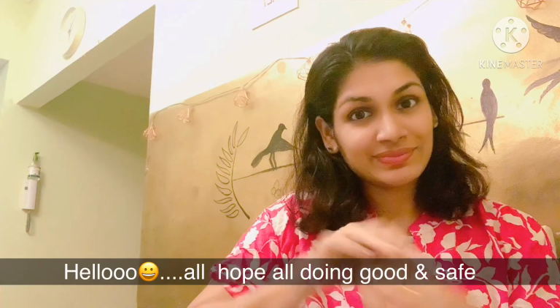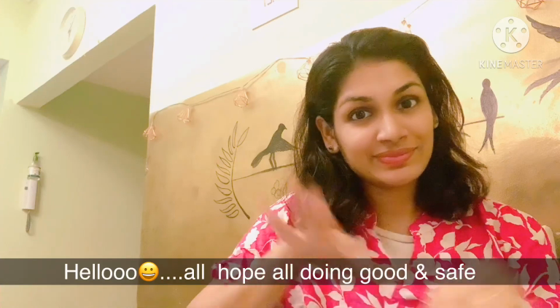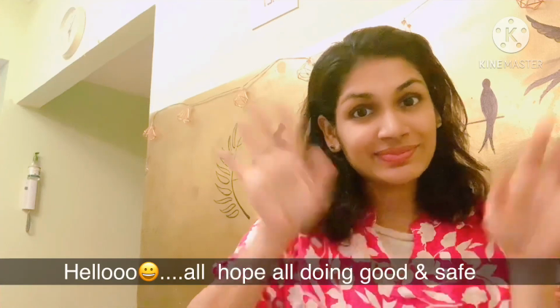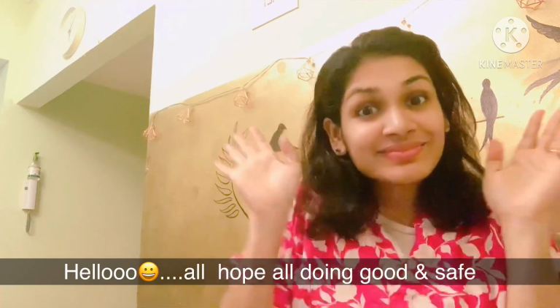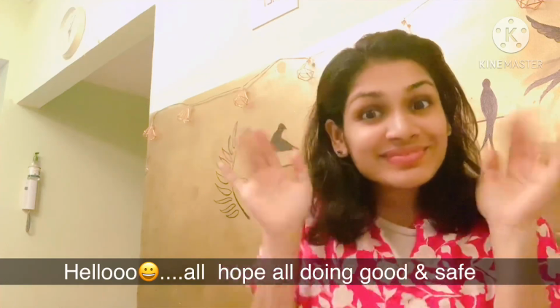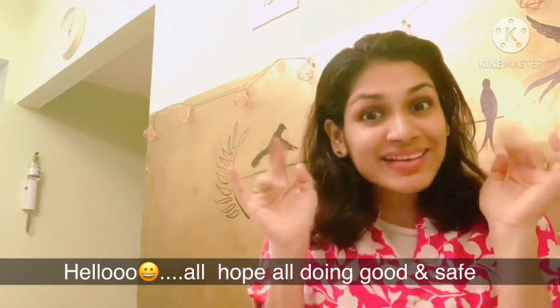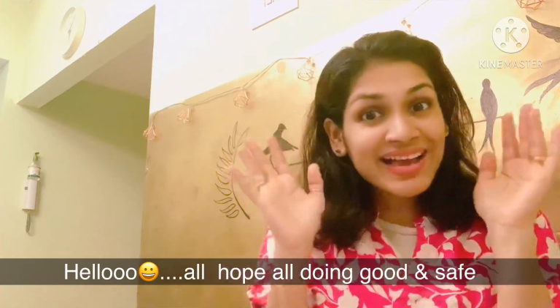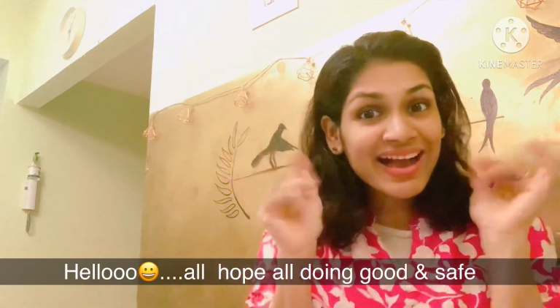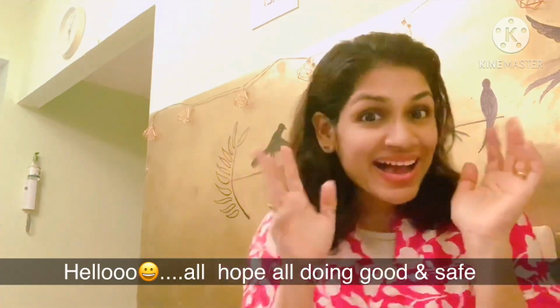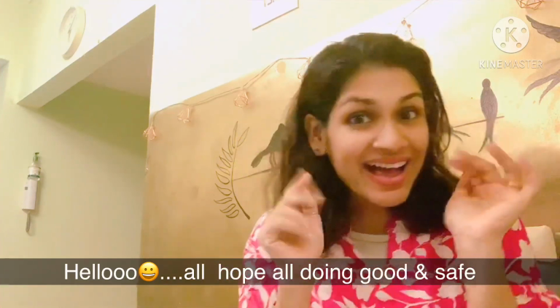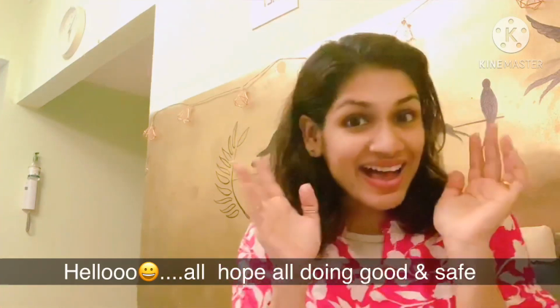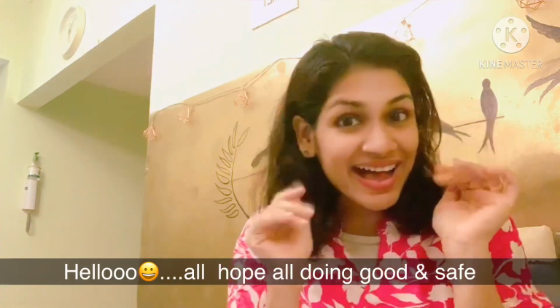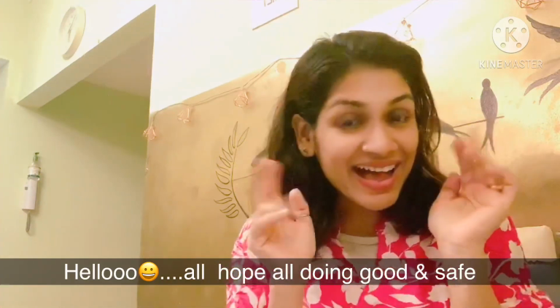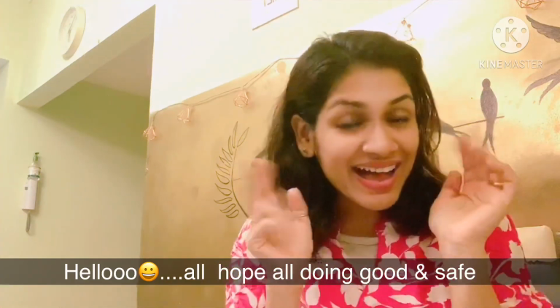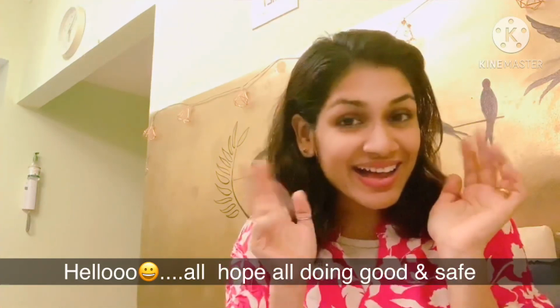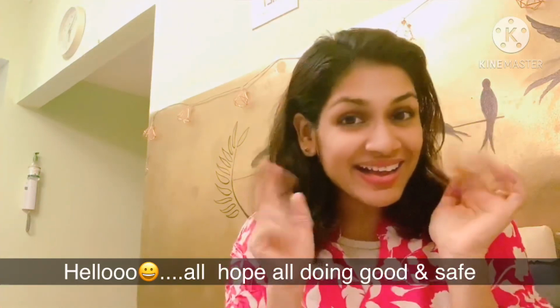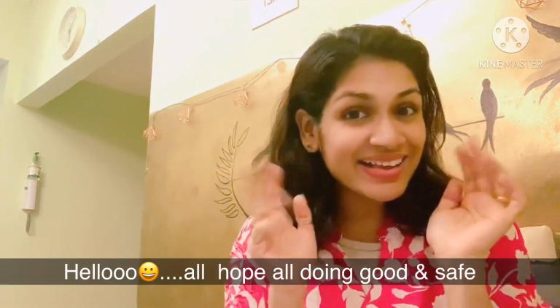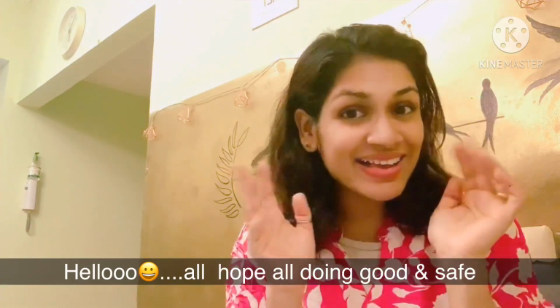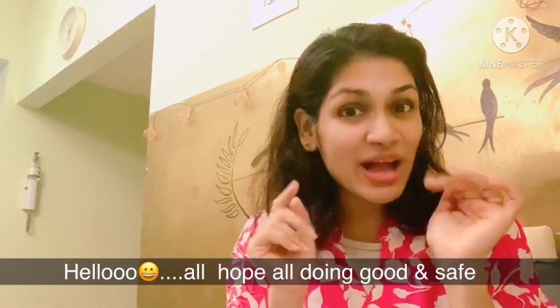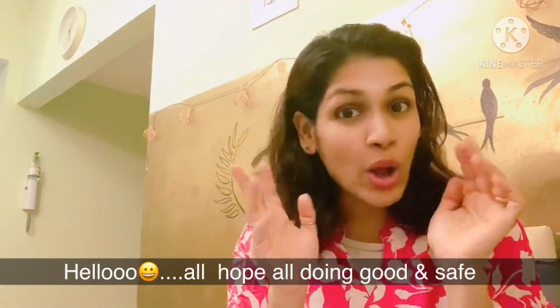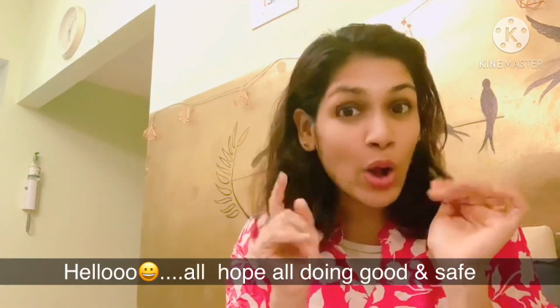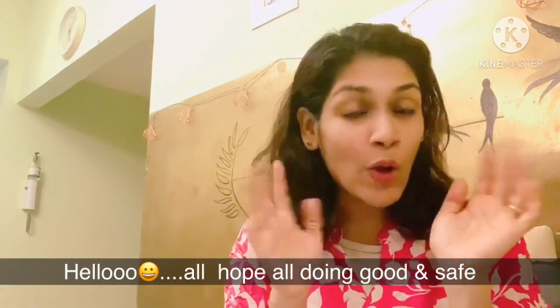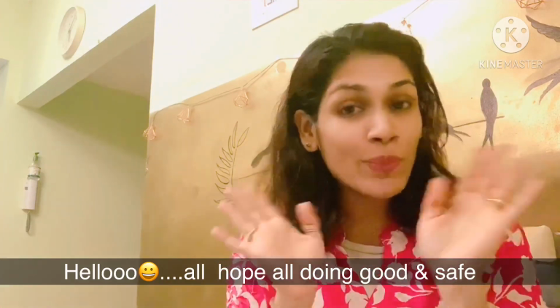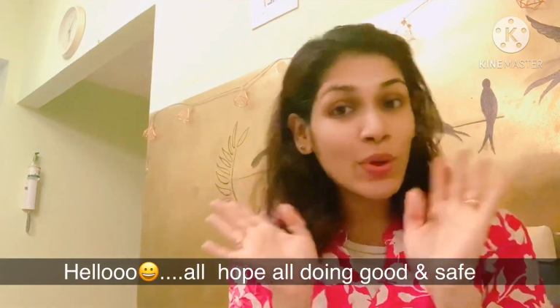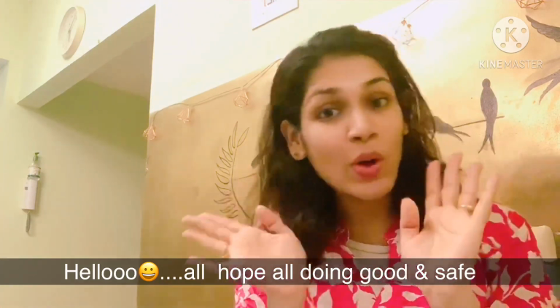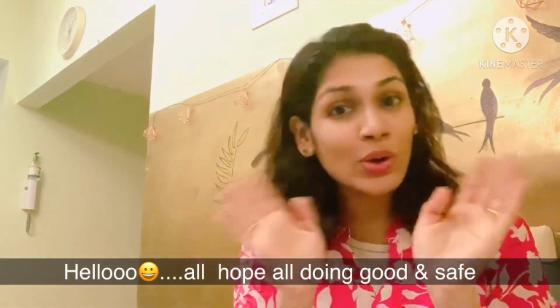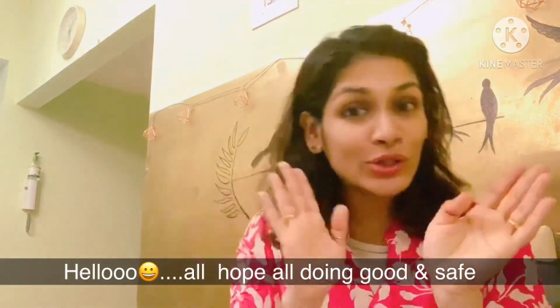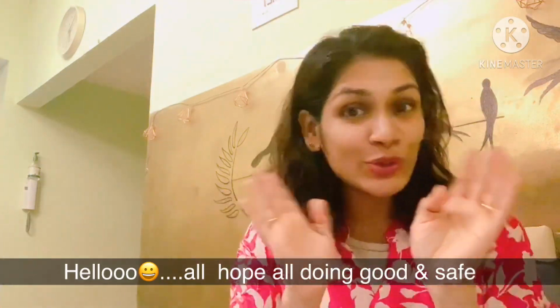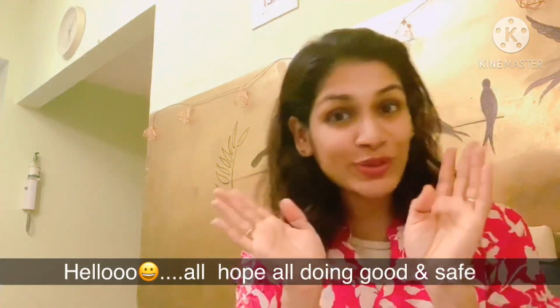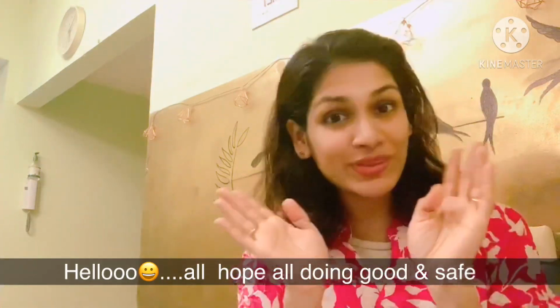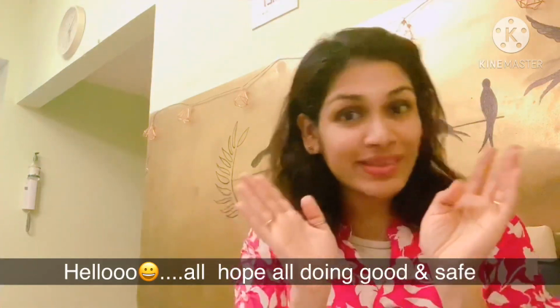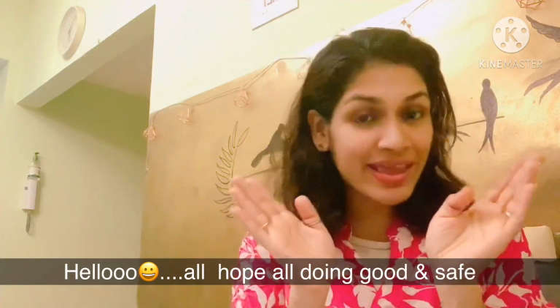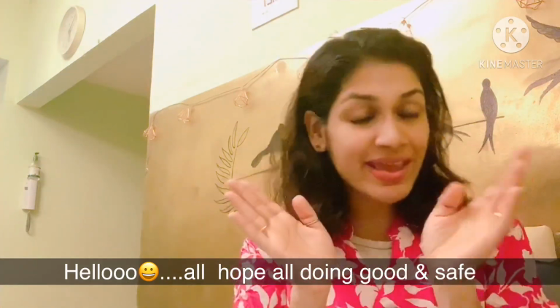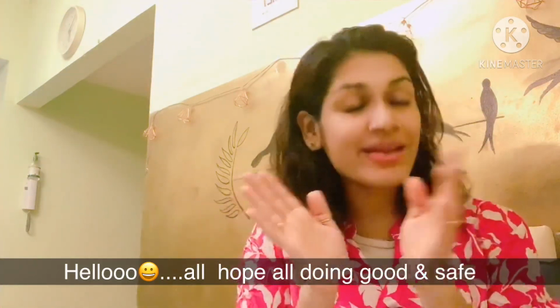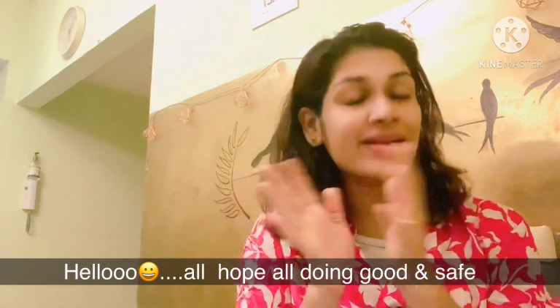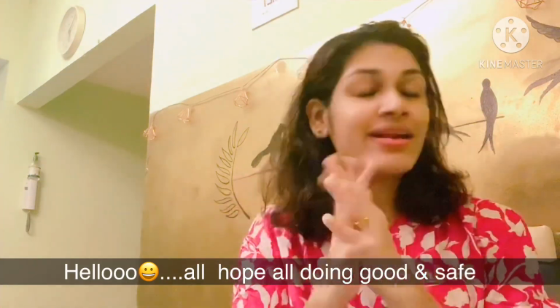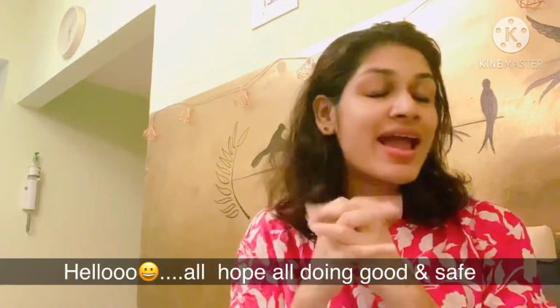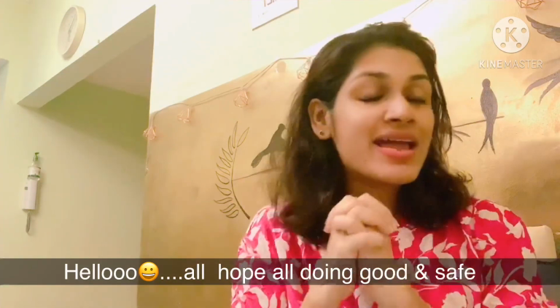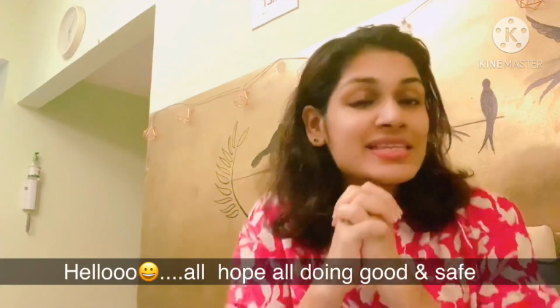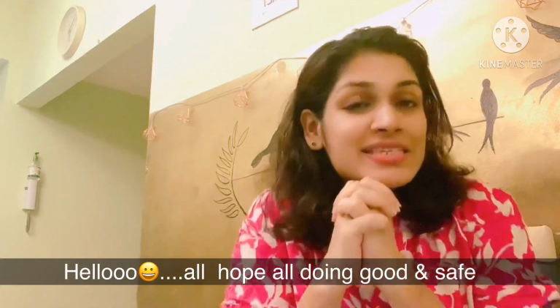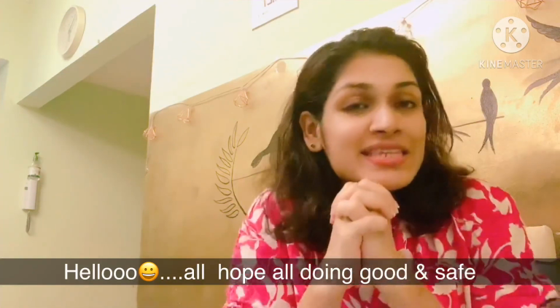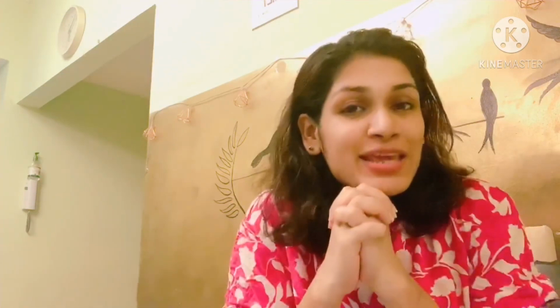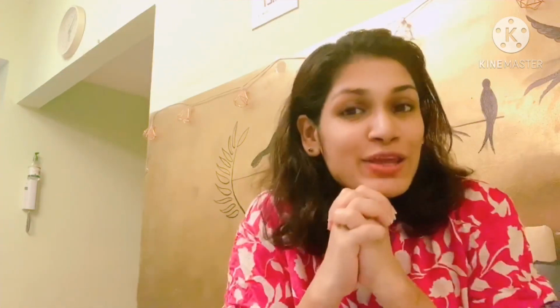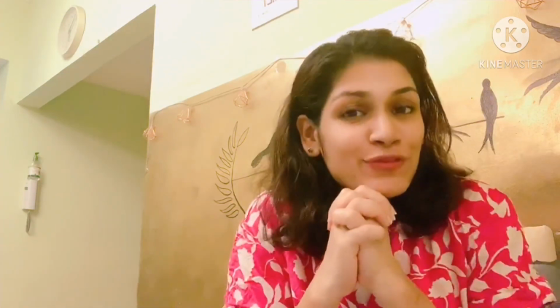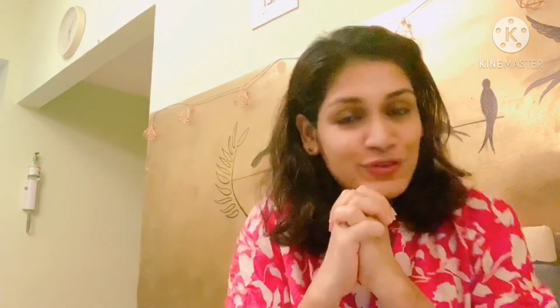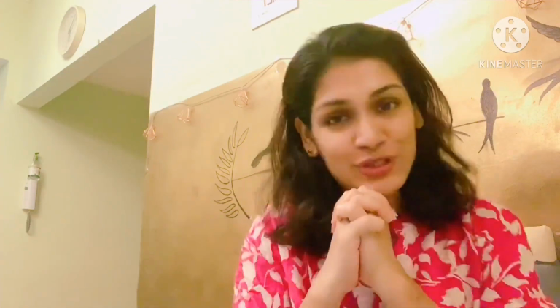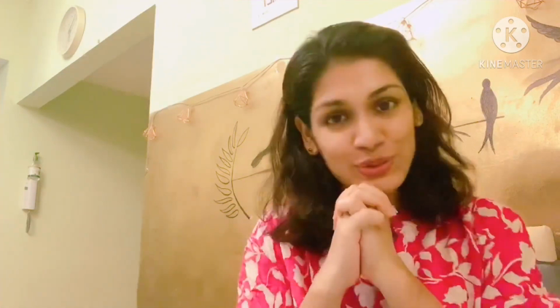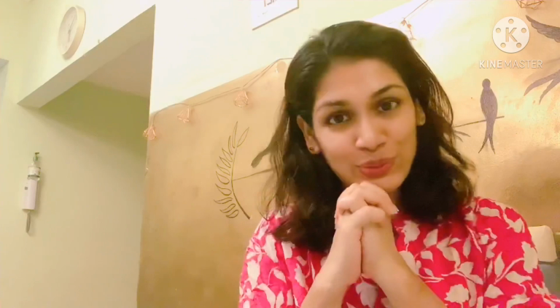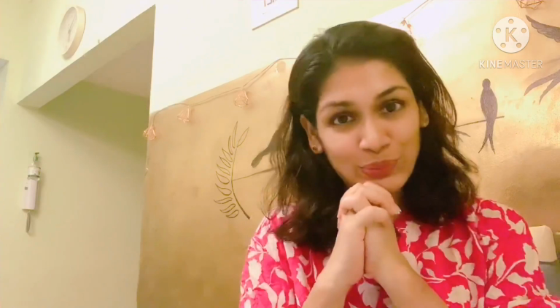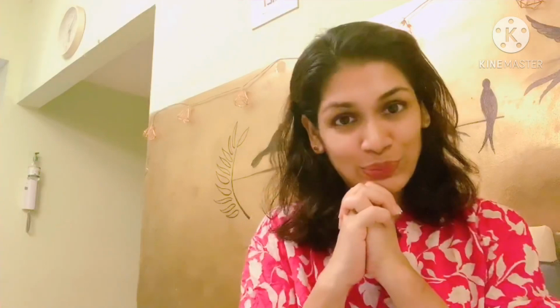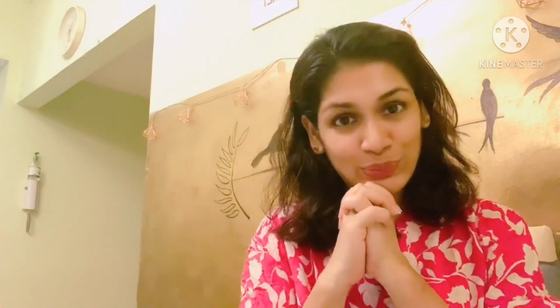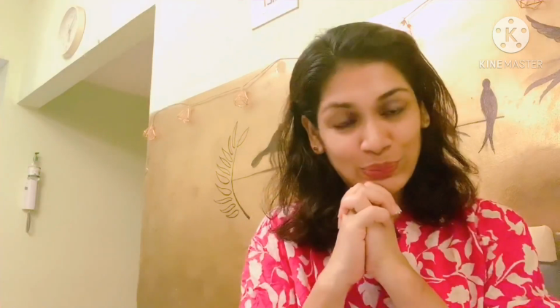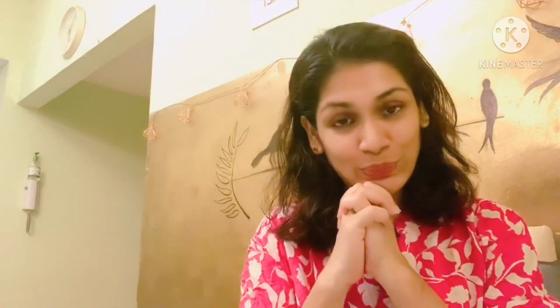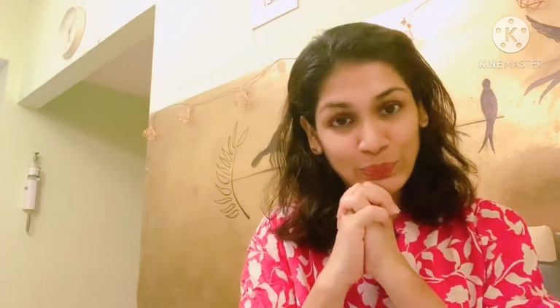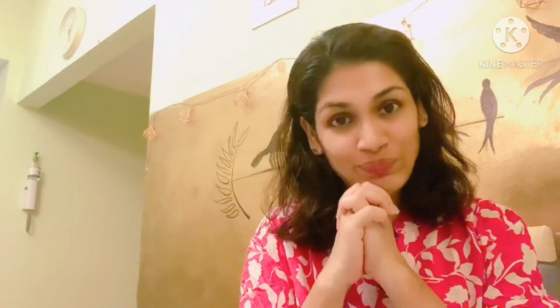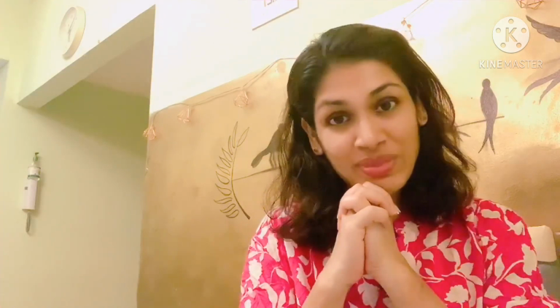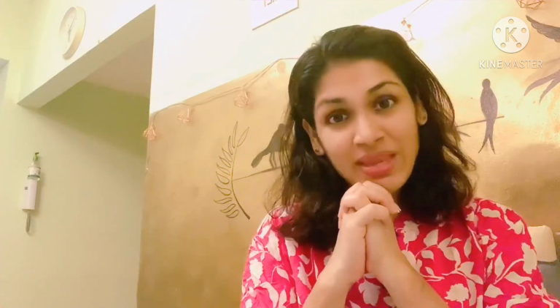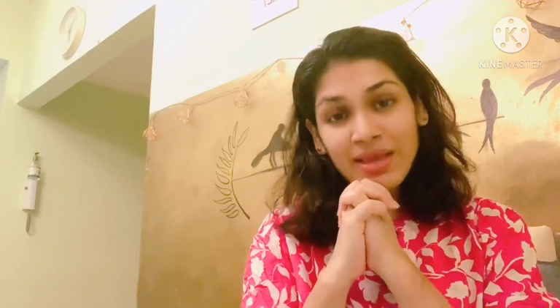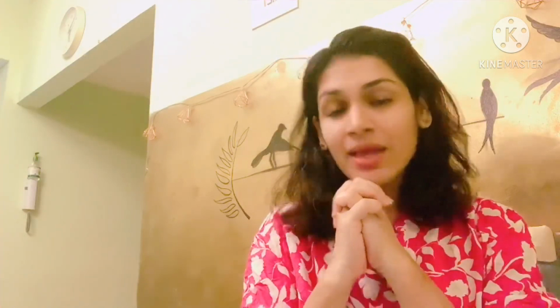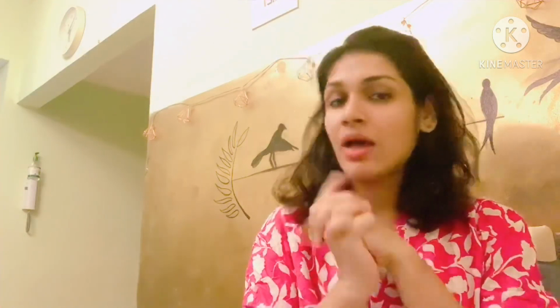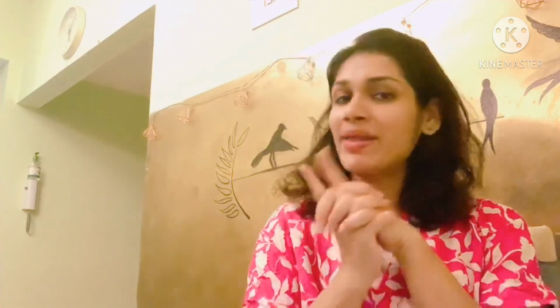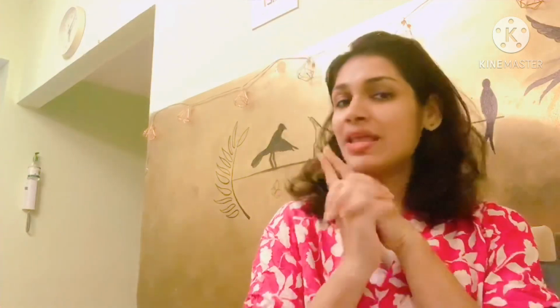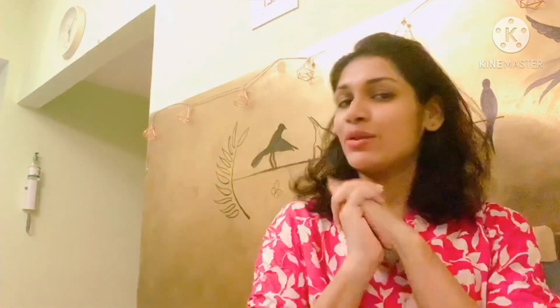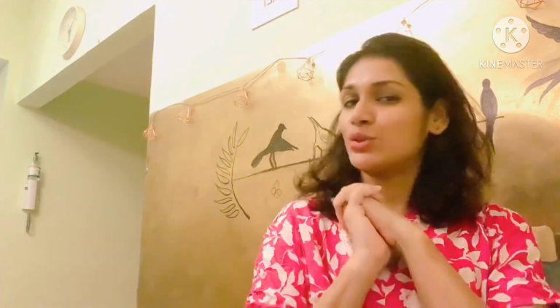Hi! Hope all is good there and safe too. Are you ready to eat some sugar?